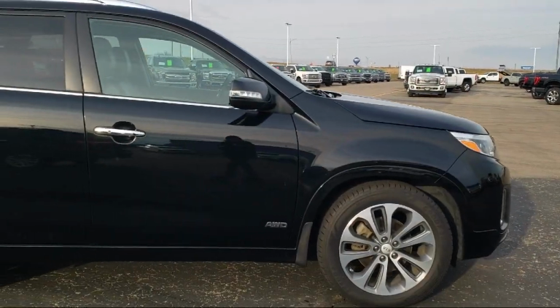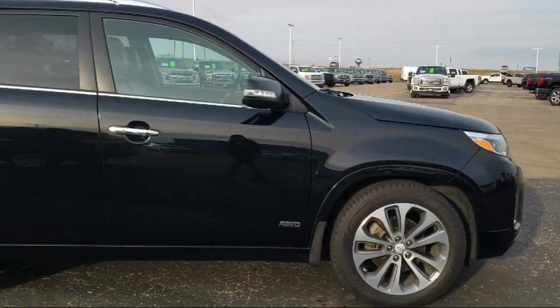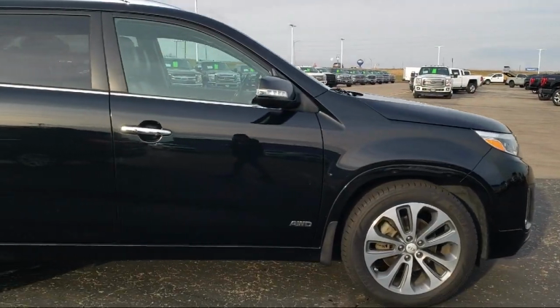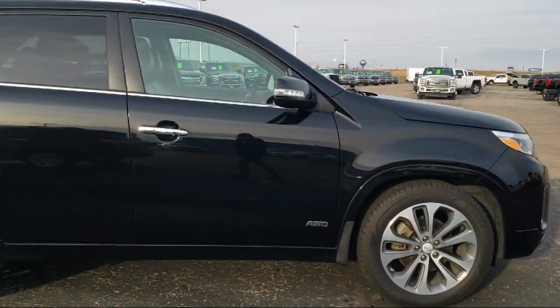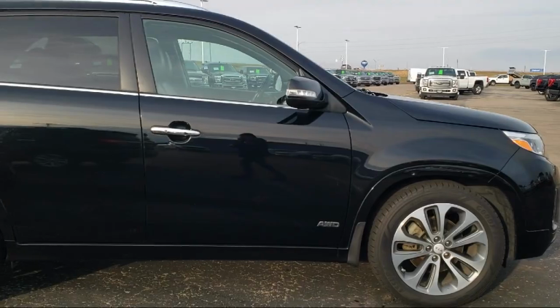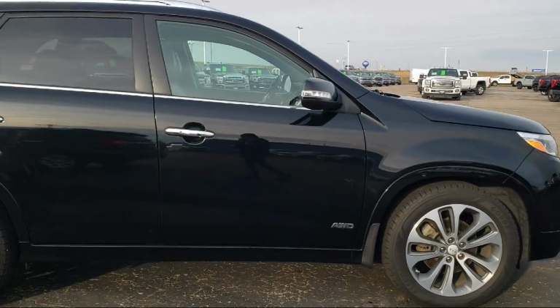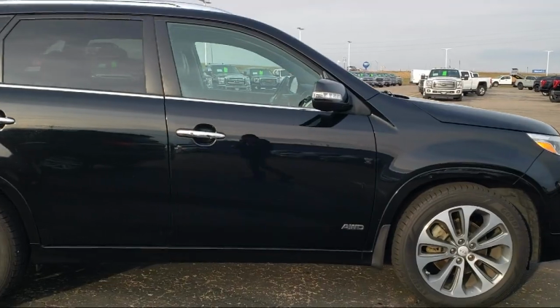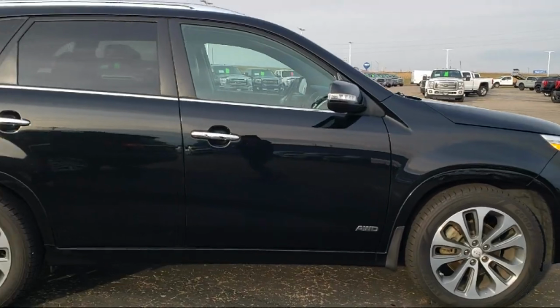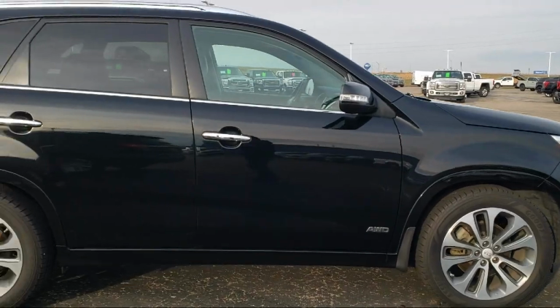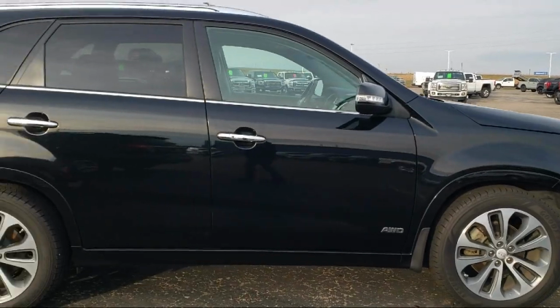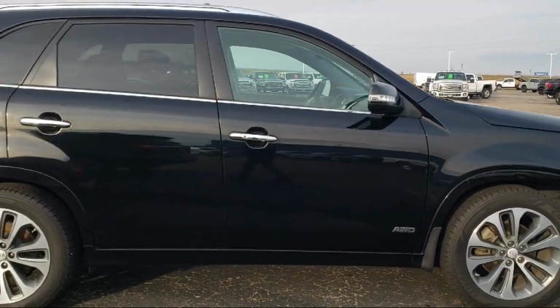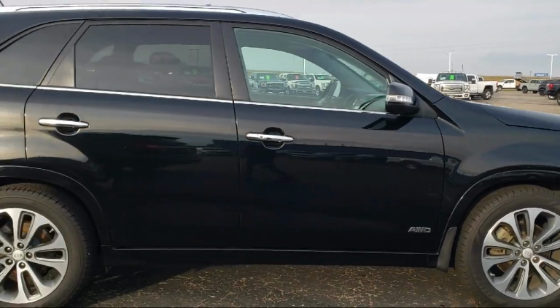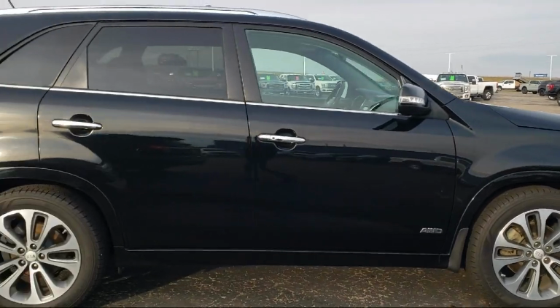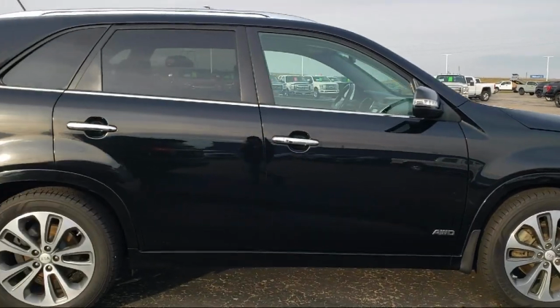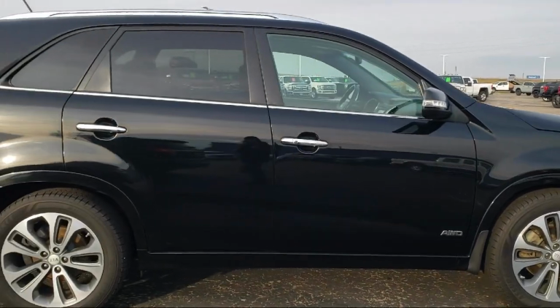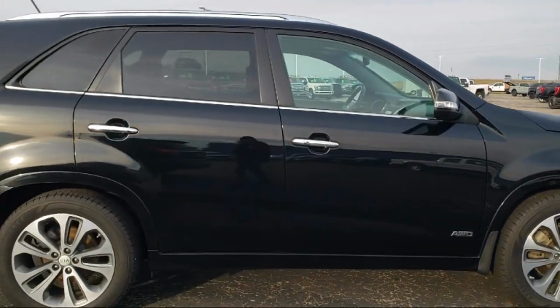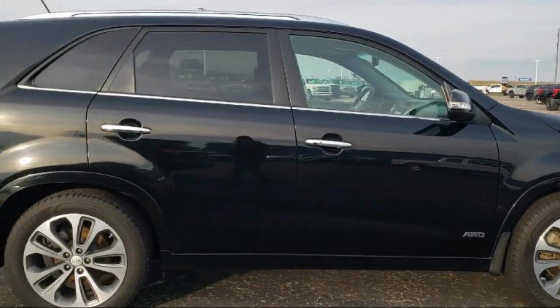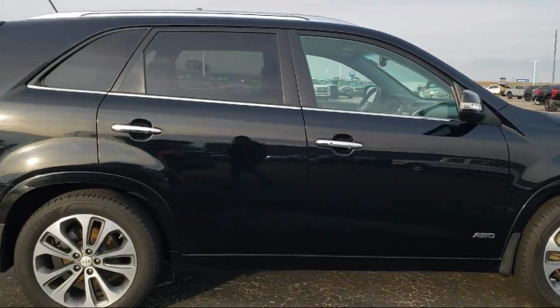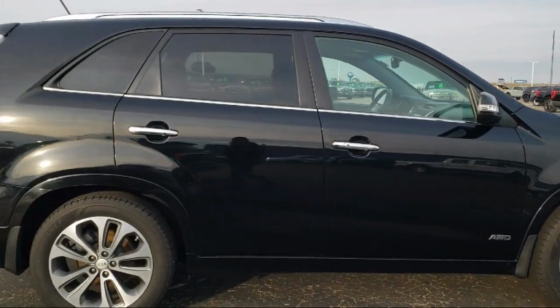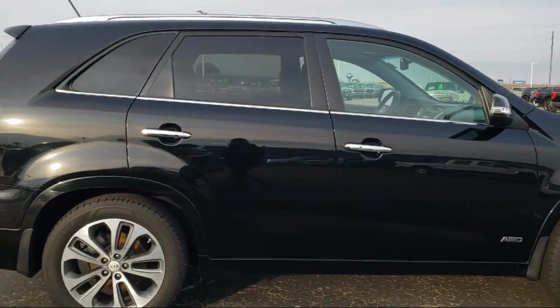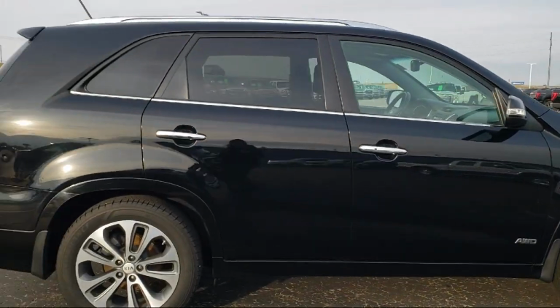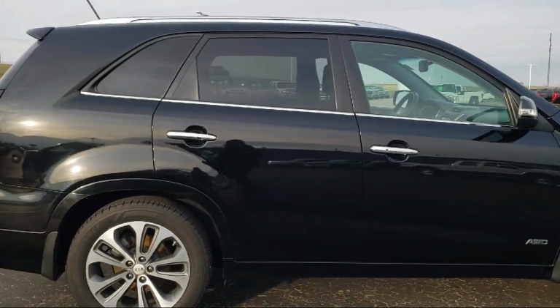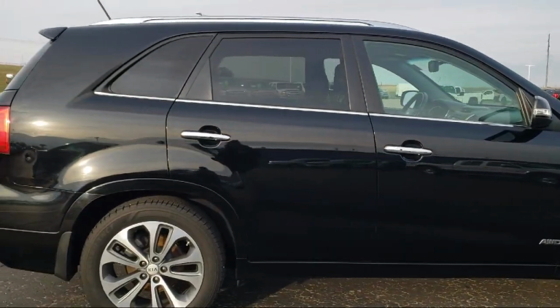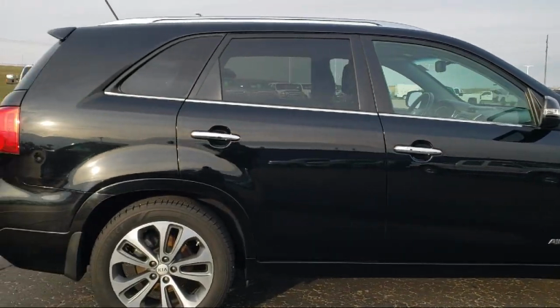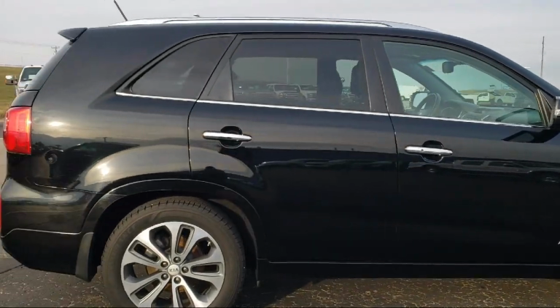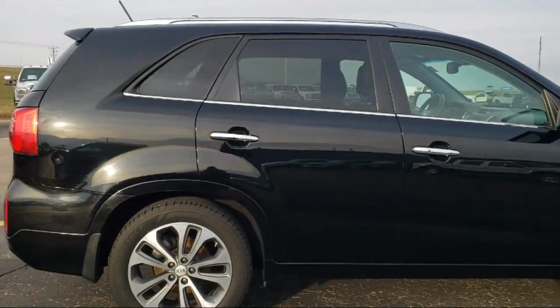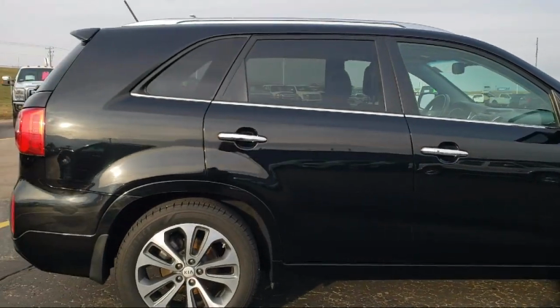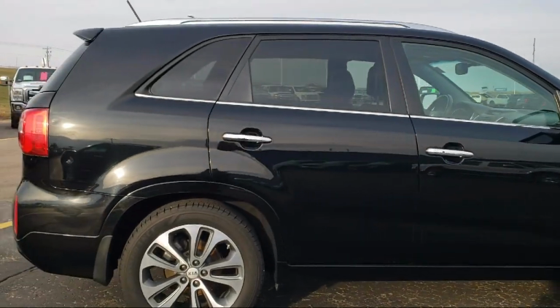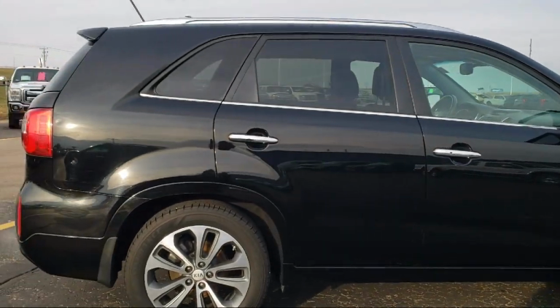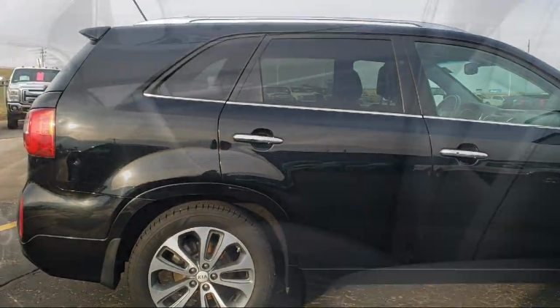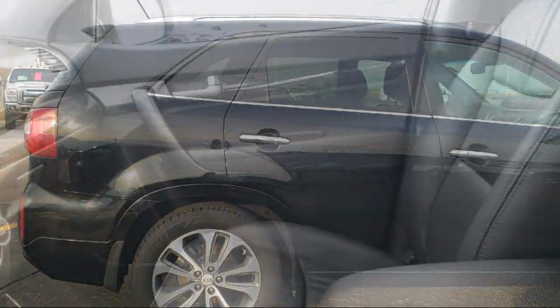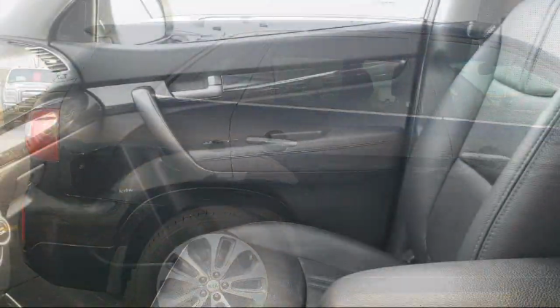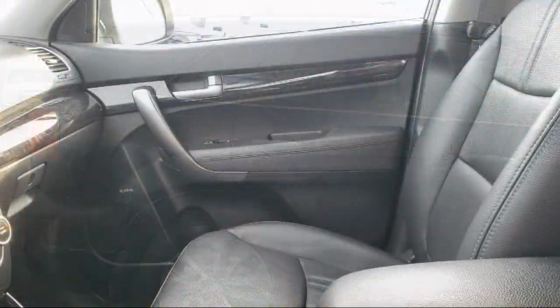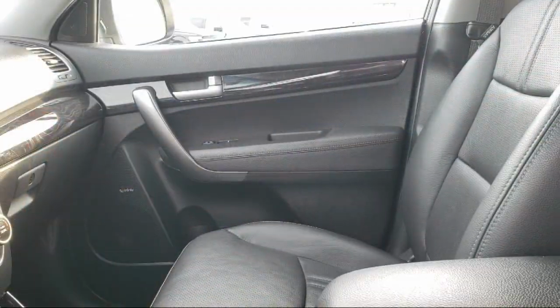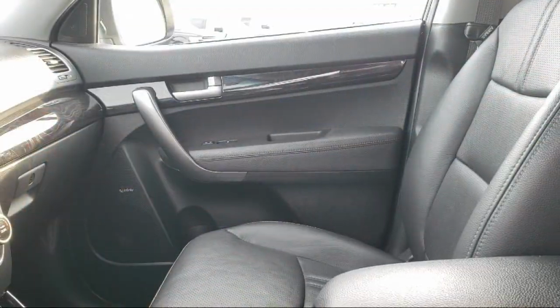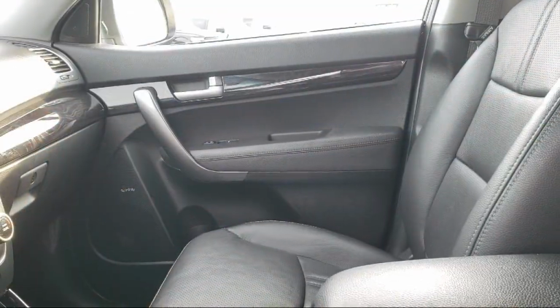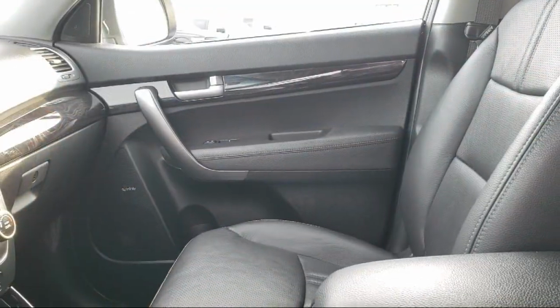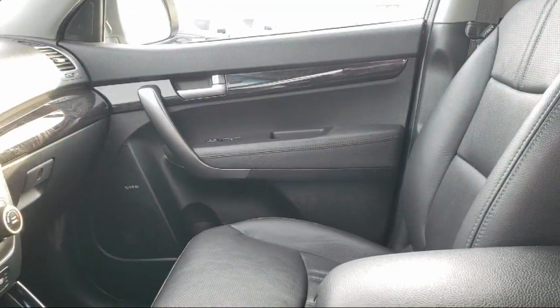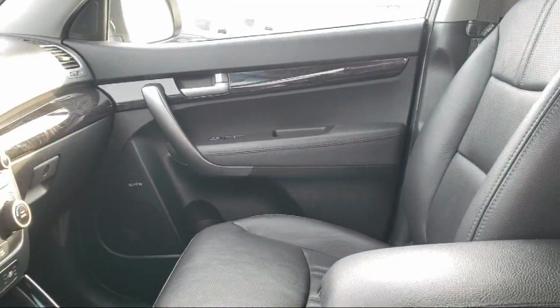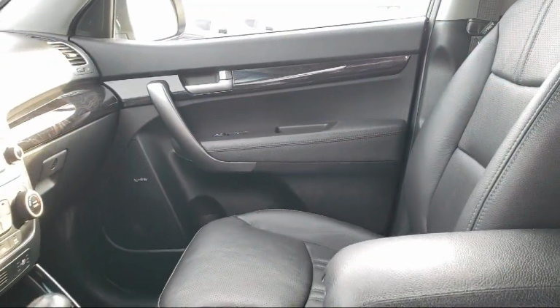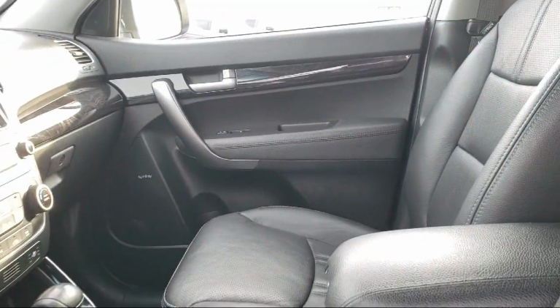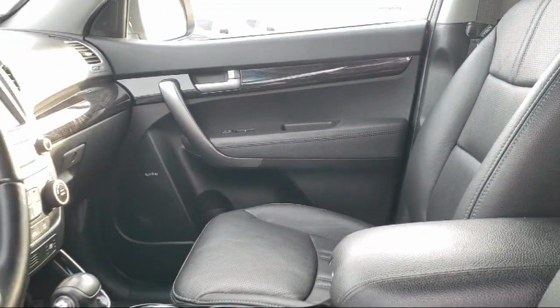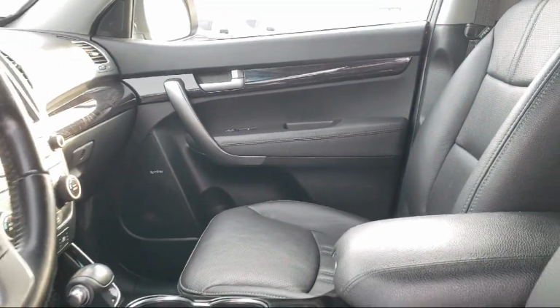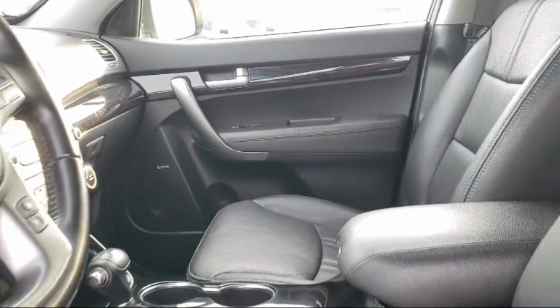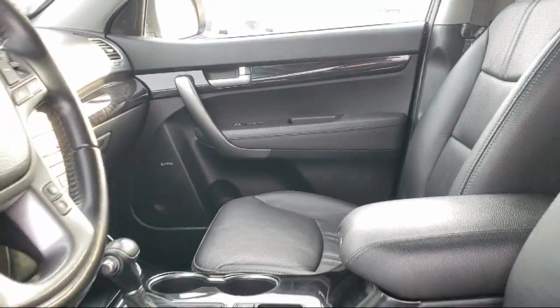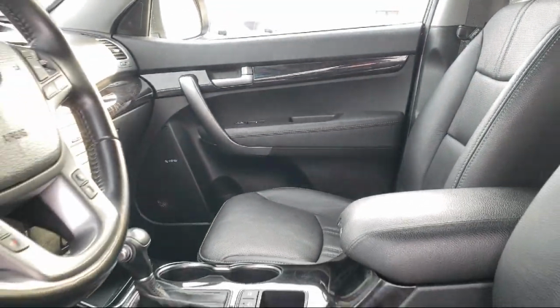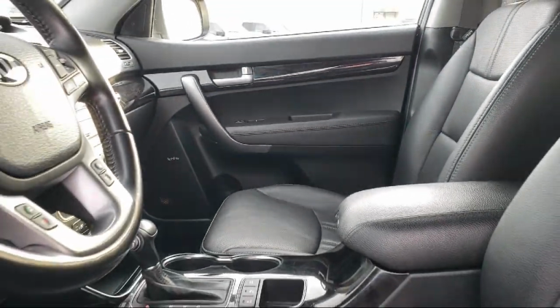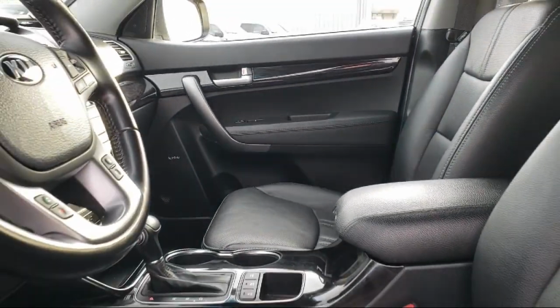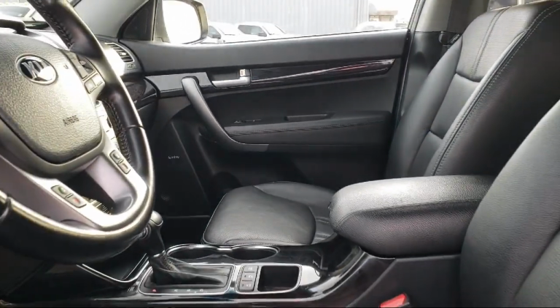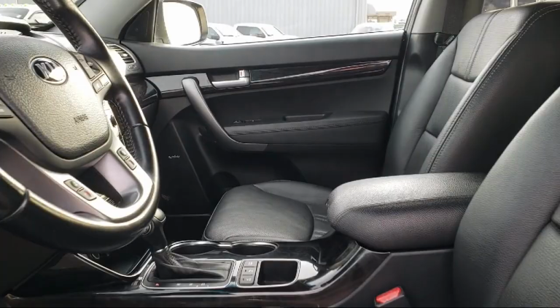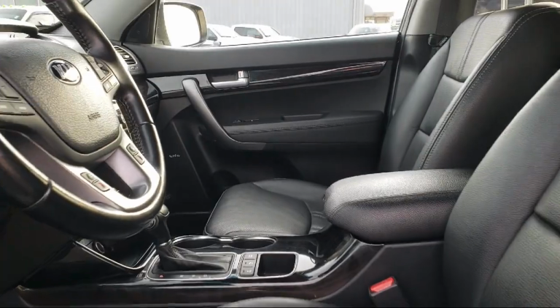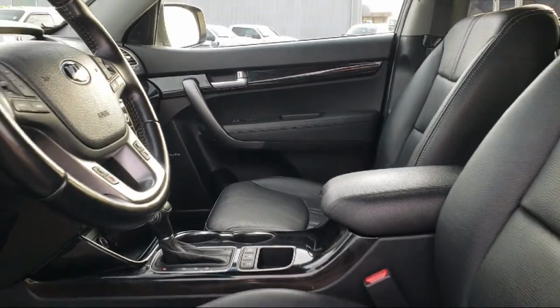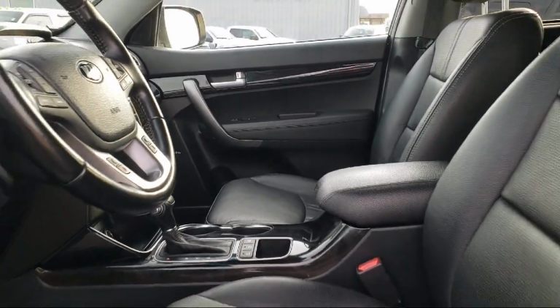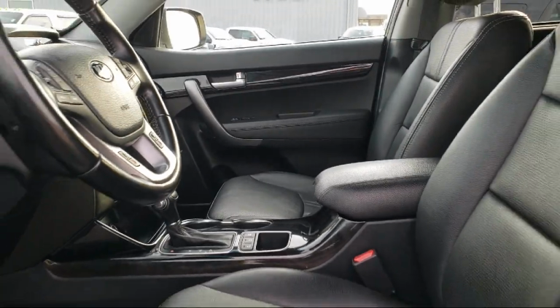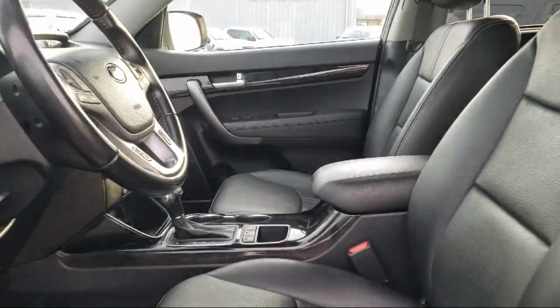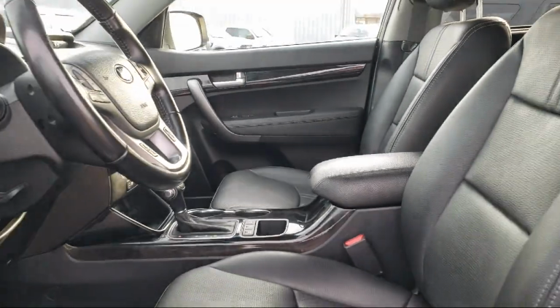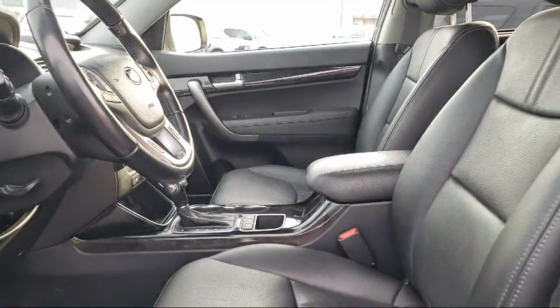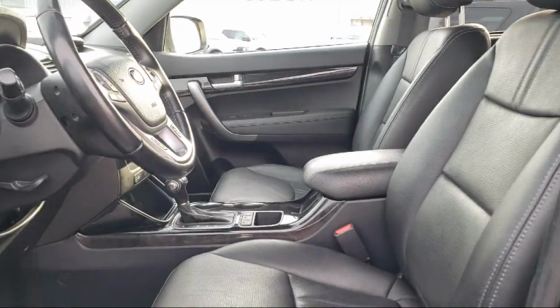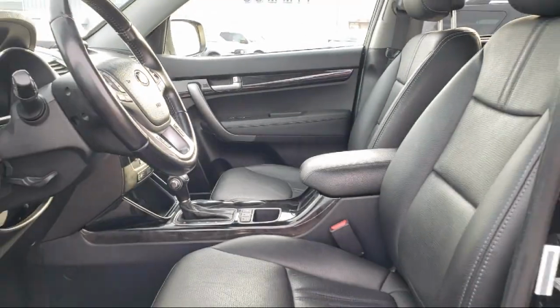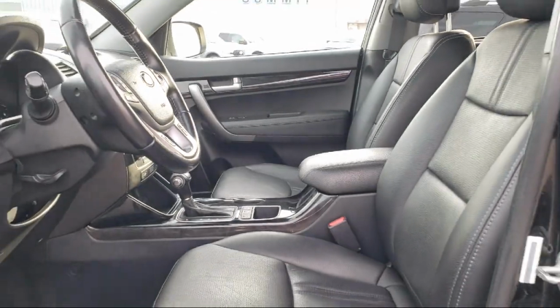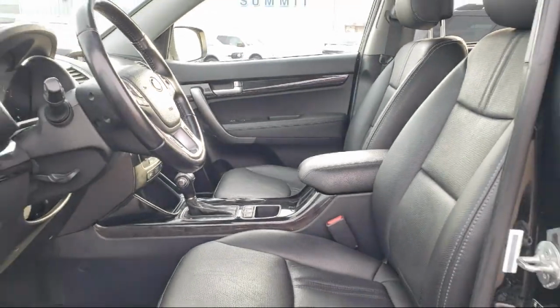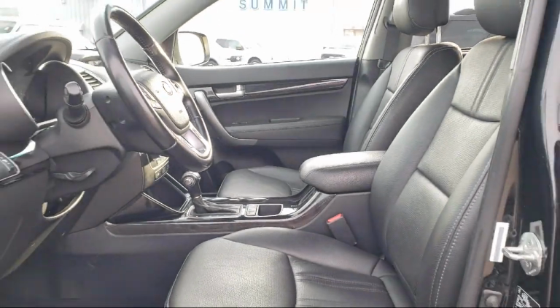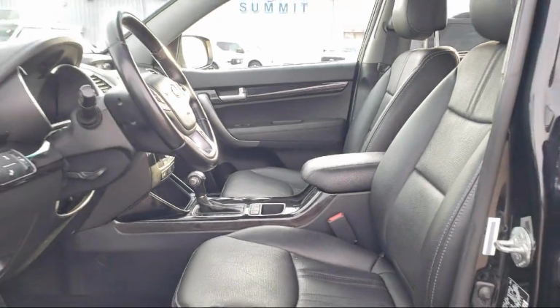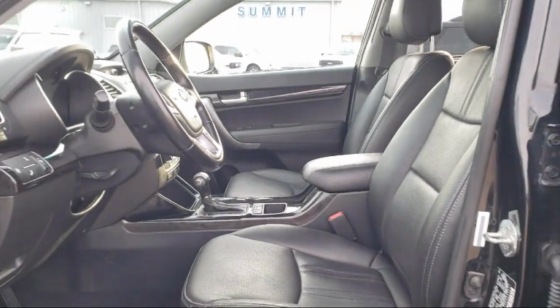Ventilated front seats, heated door mirrors, heated front seats, rear view camera, and much more.